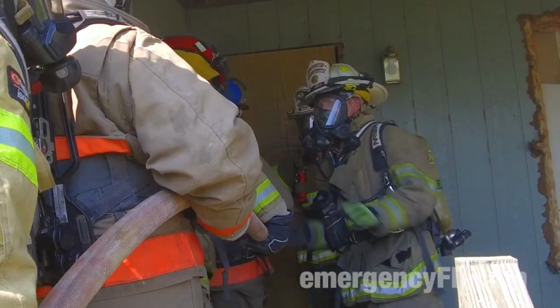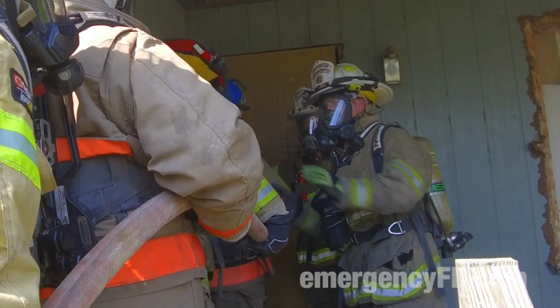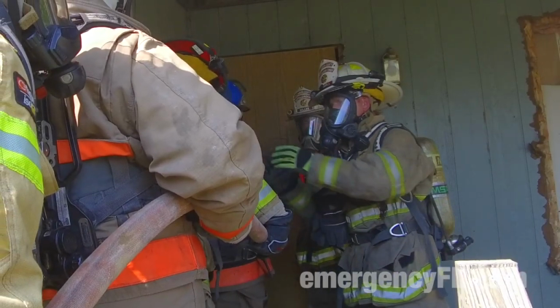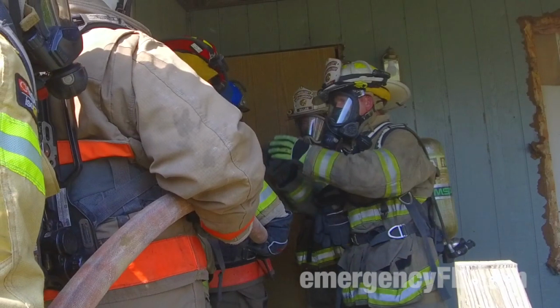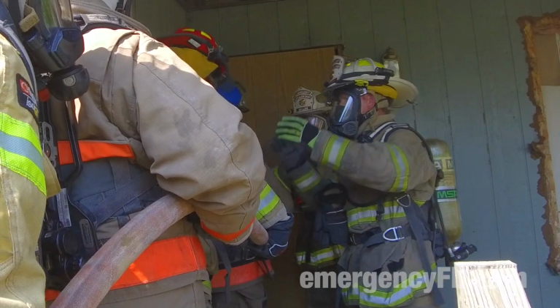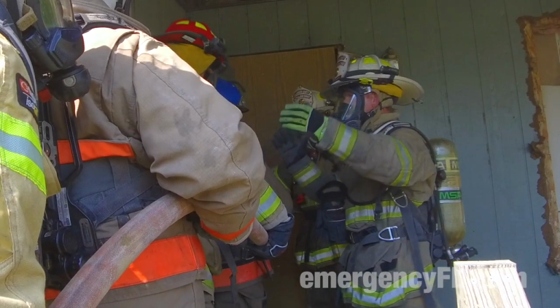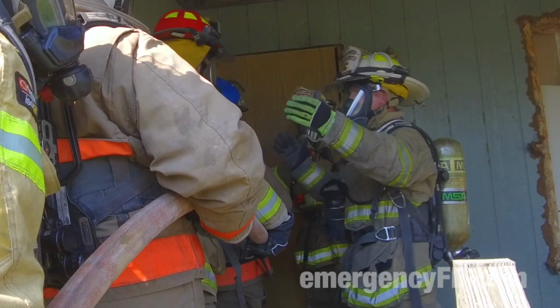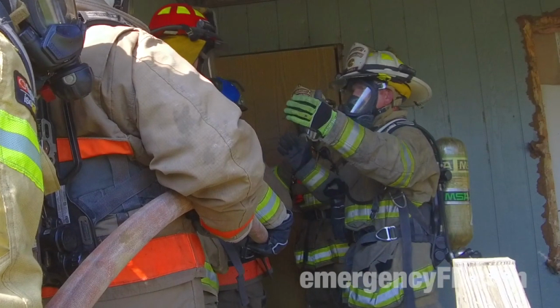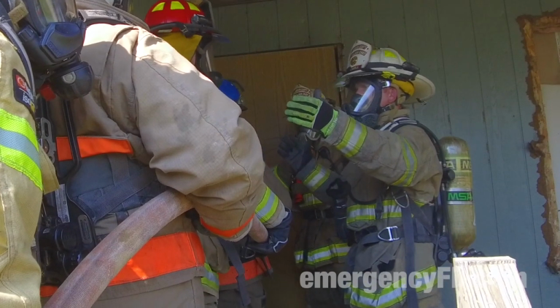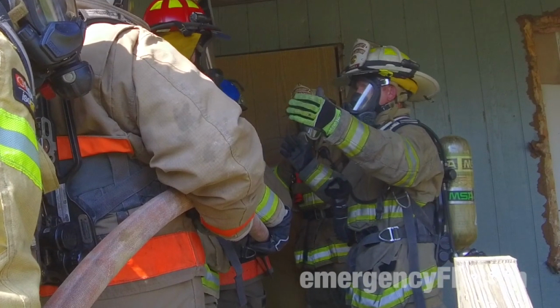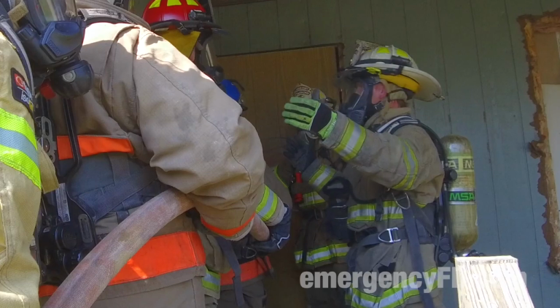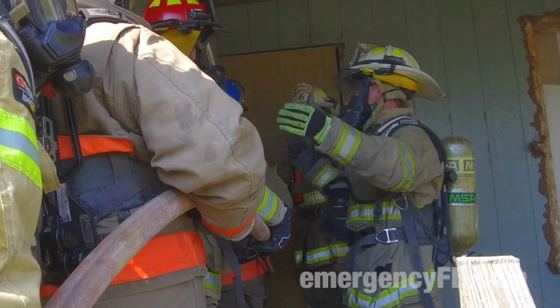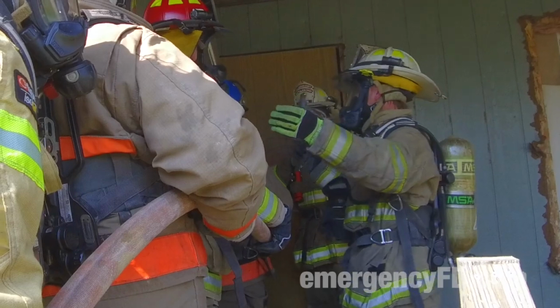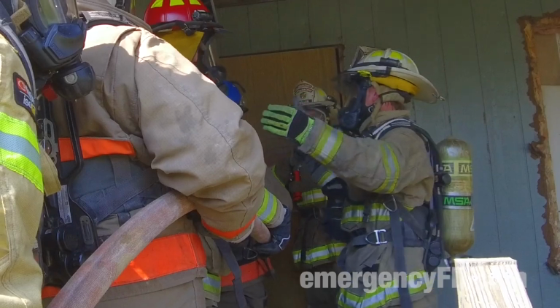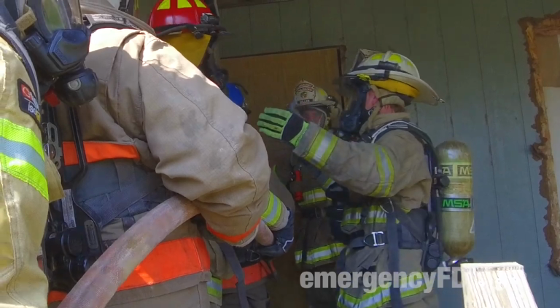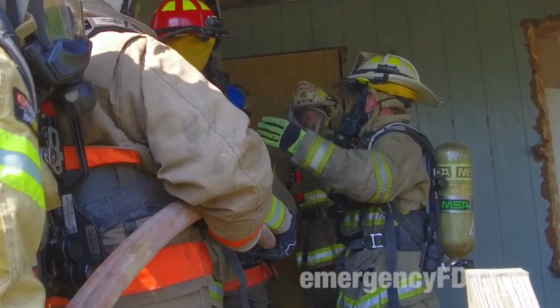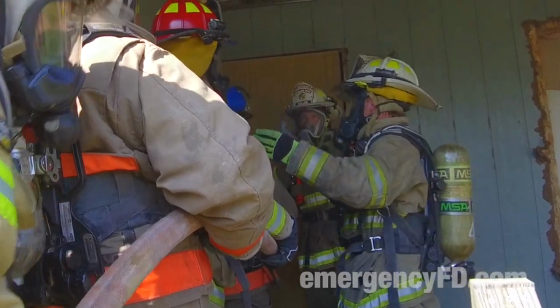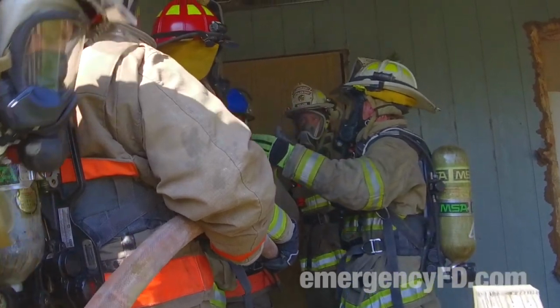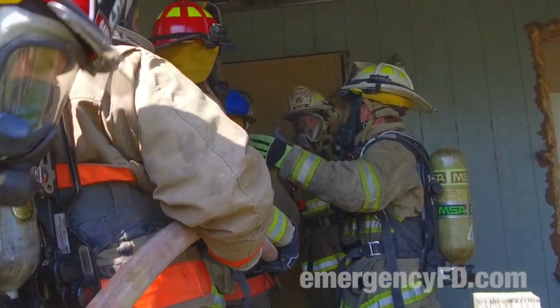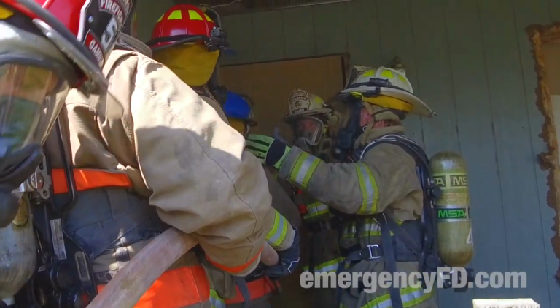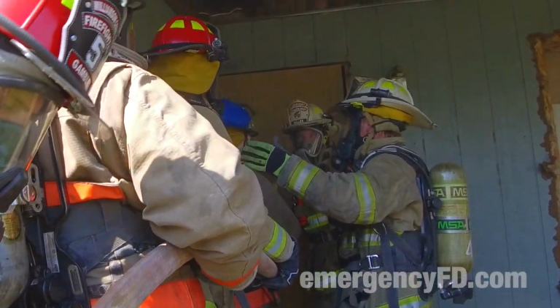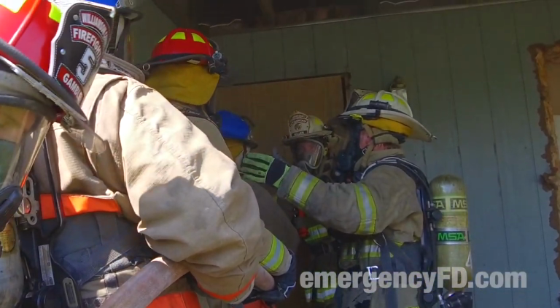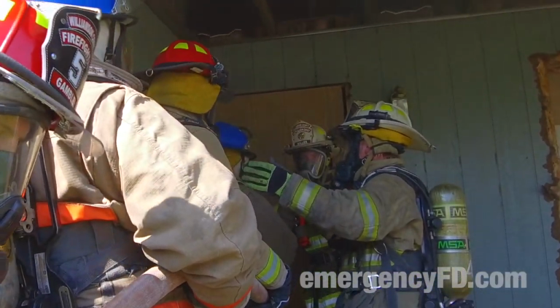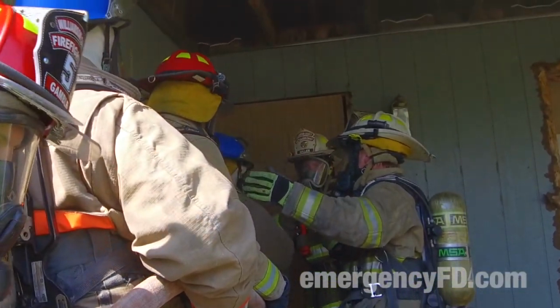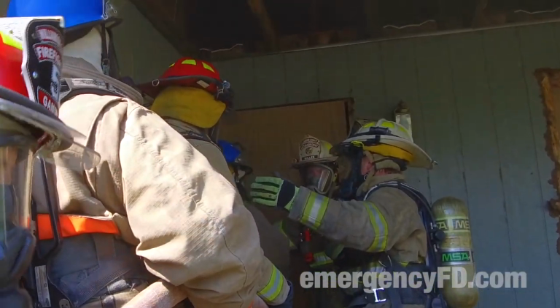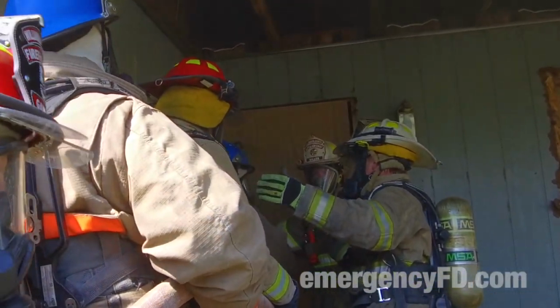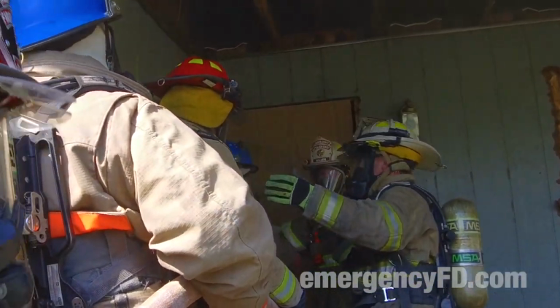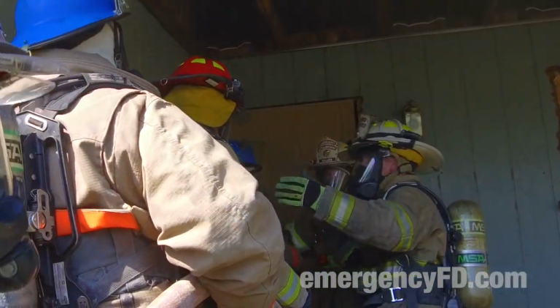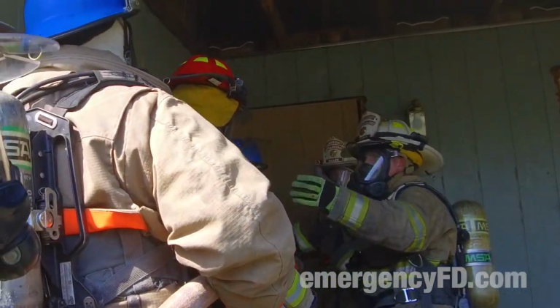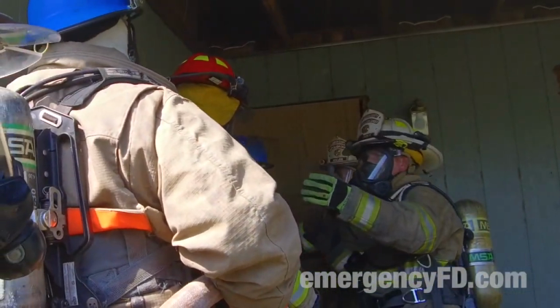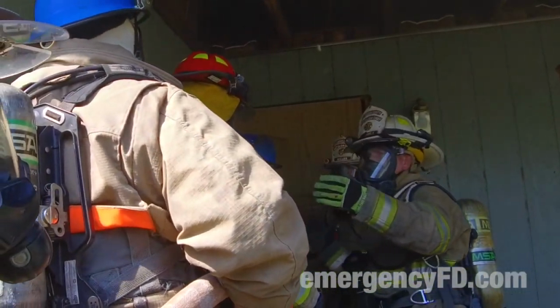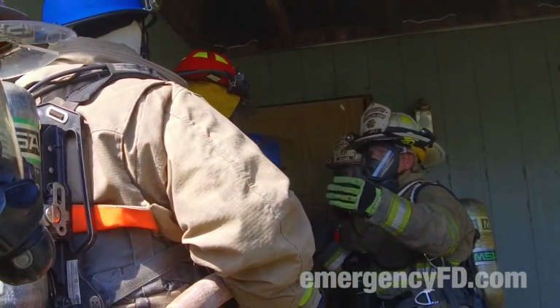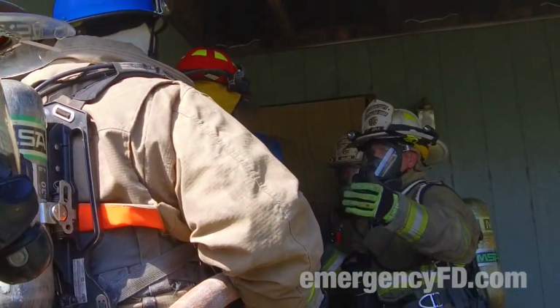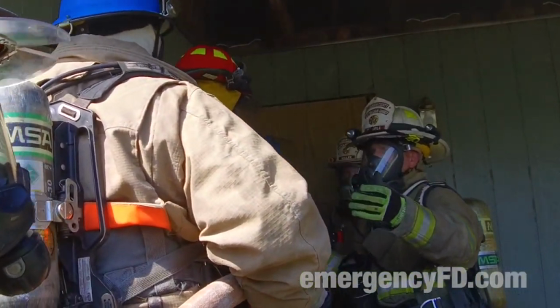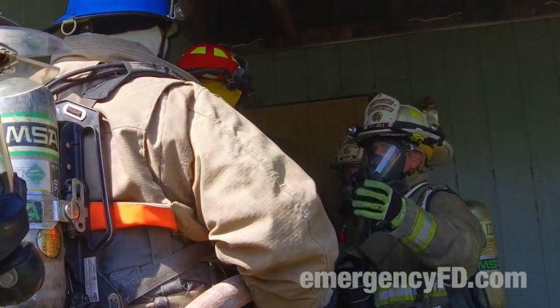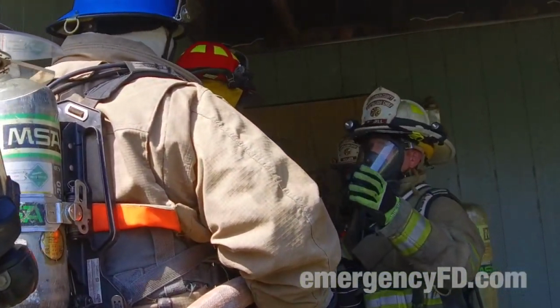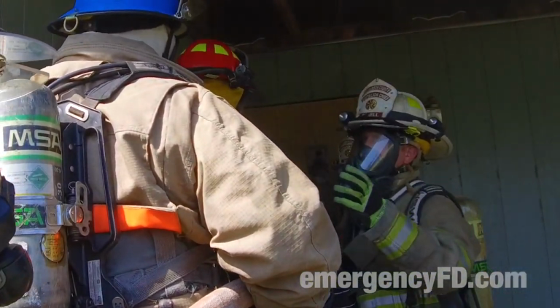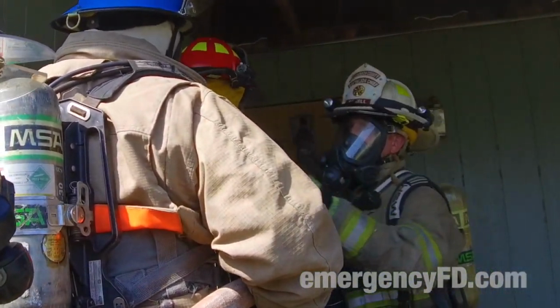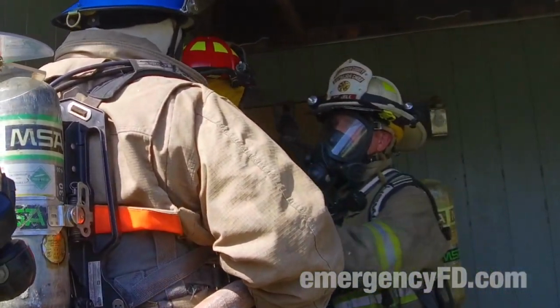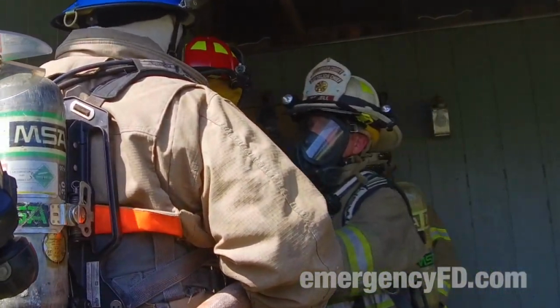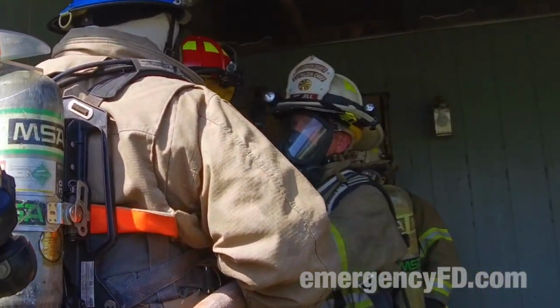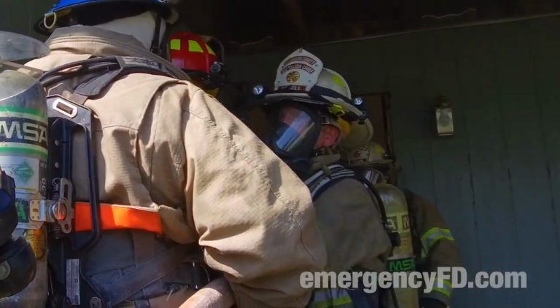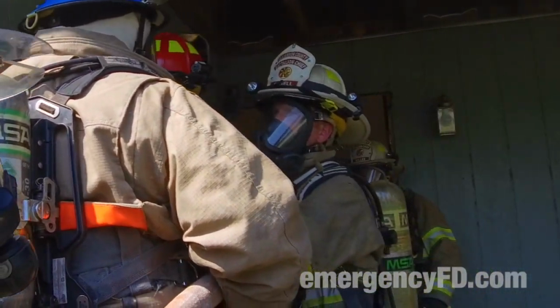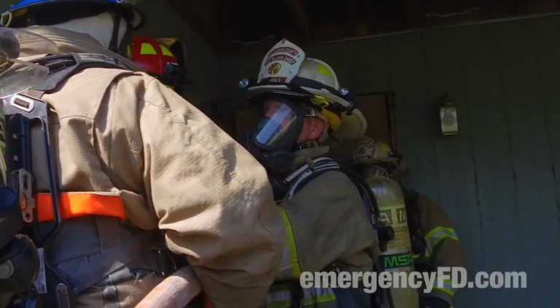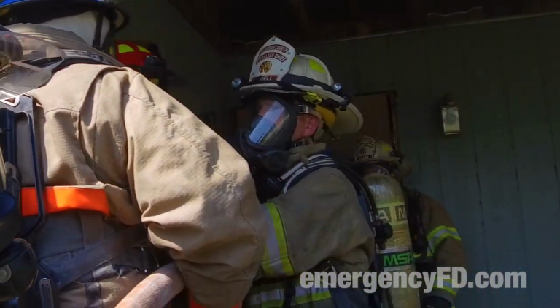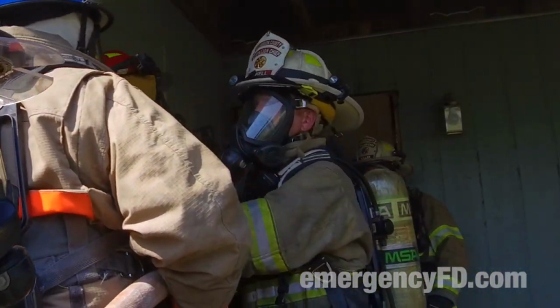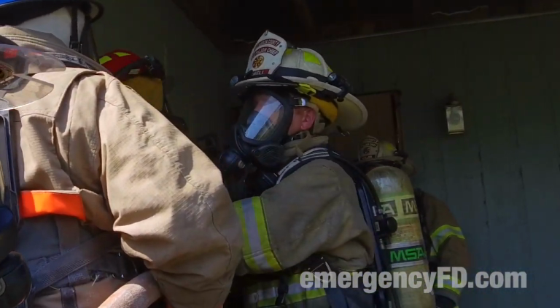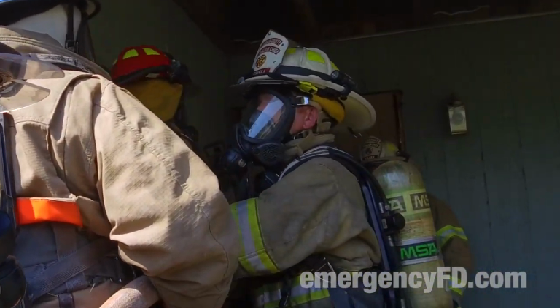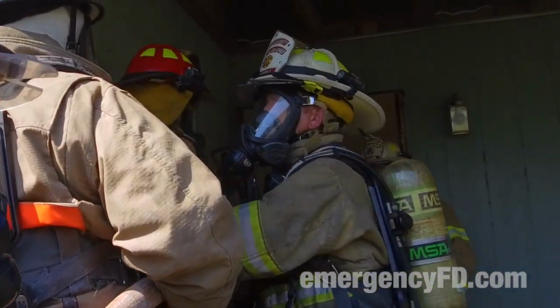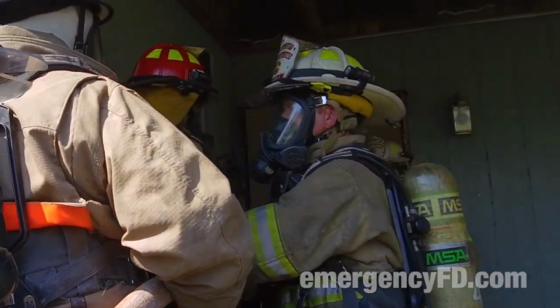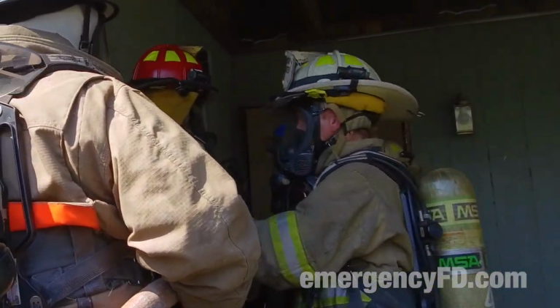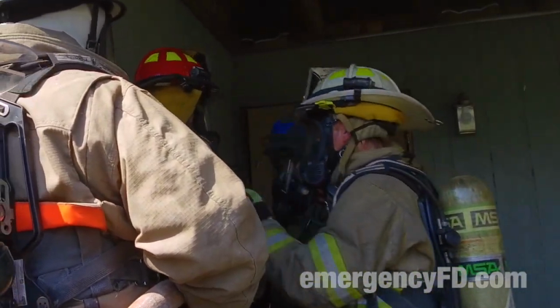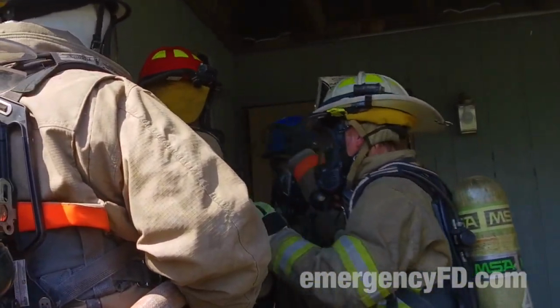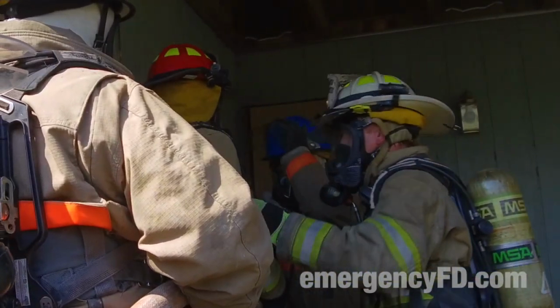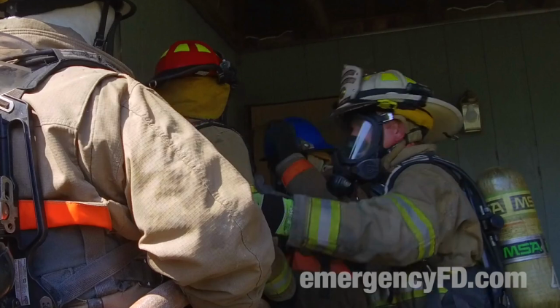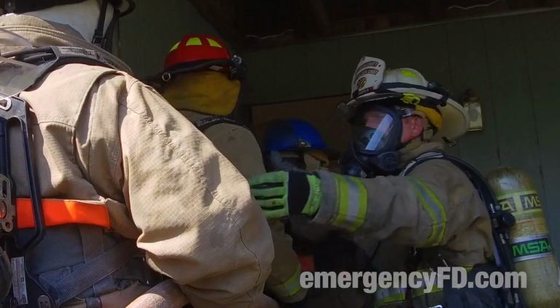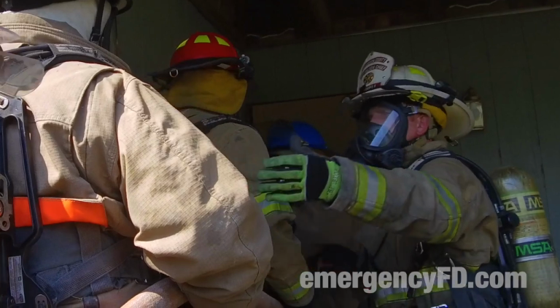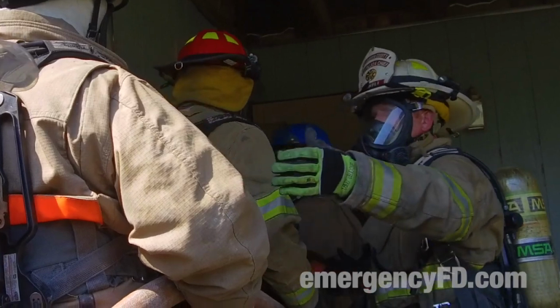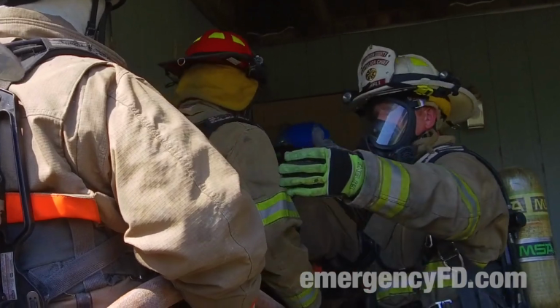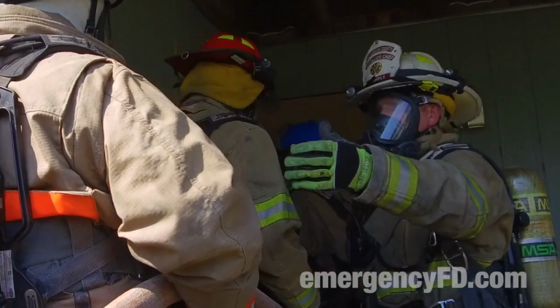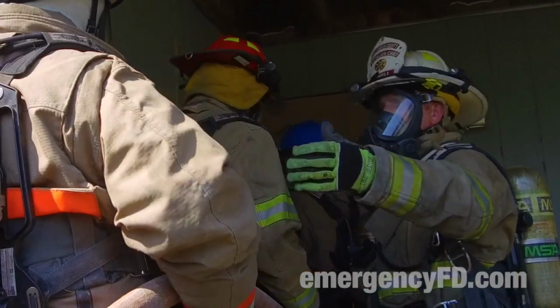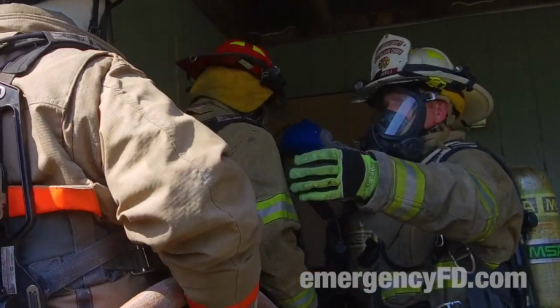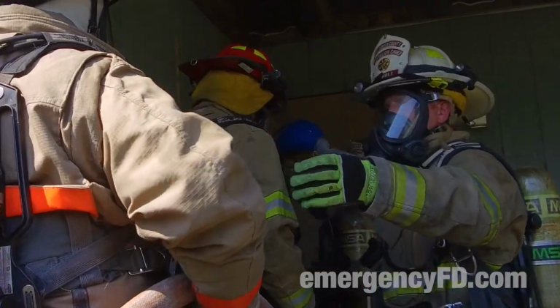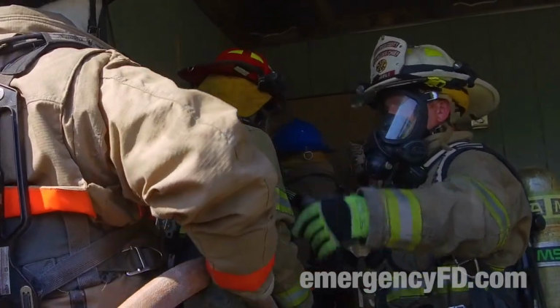Give yourself a little bit of space. Don't get too caught up in being loud after you, buddy. Give yourself a little bit of space.